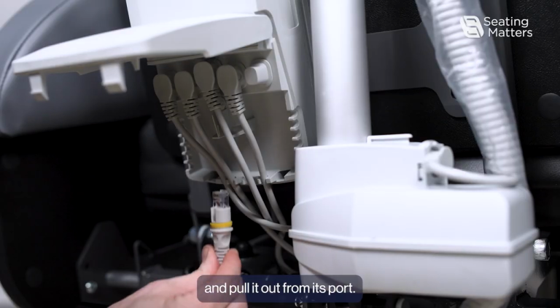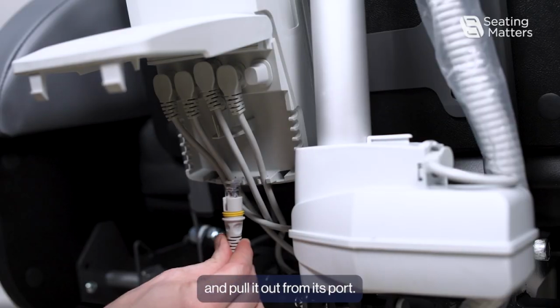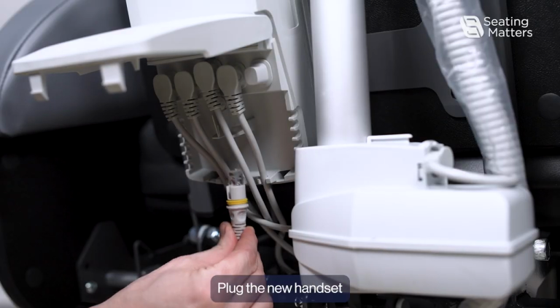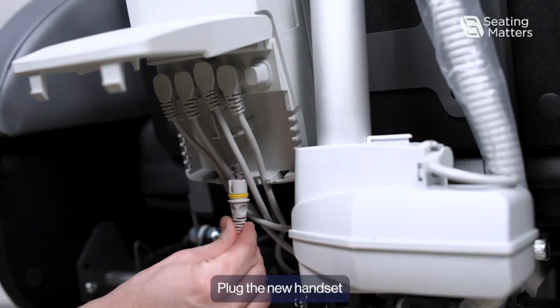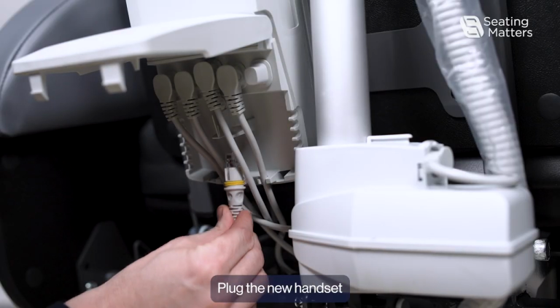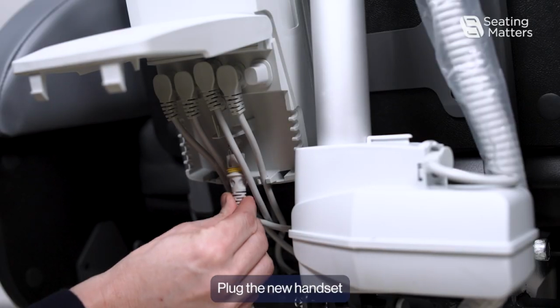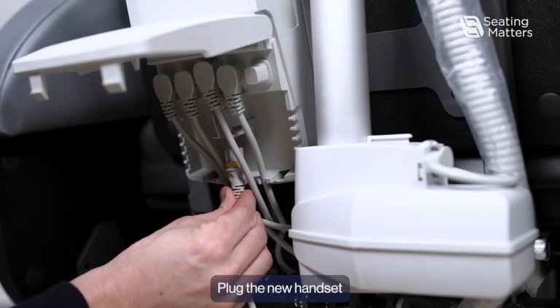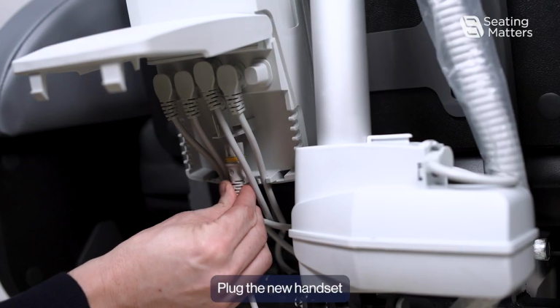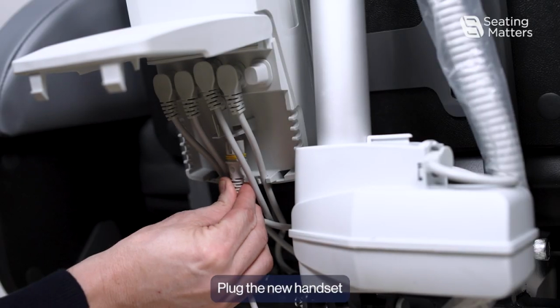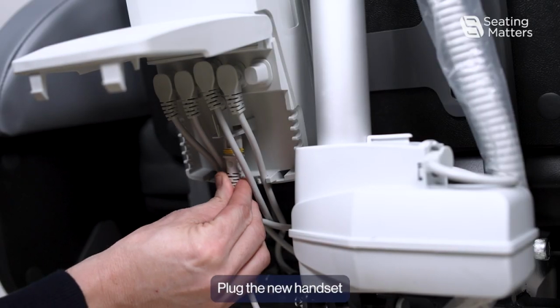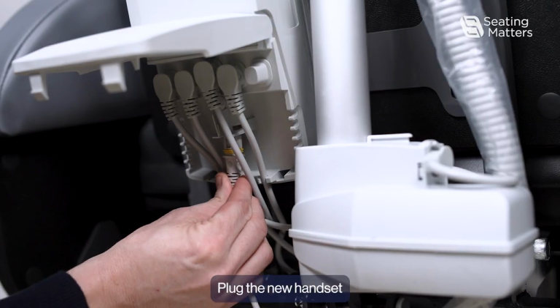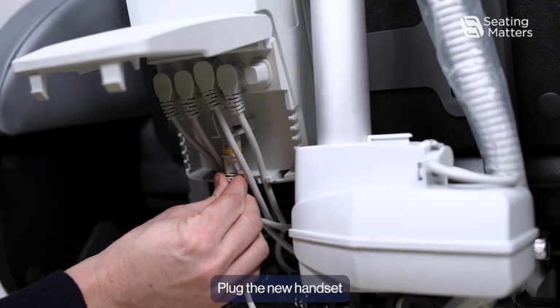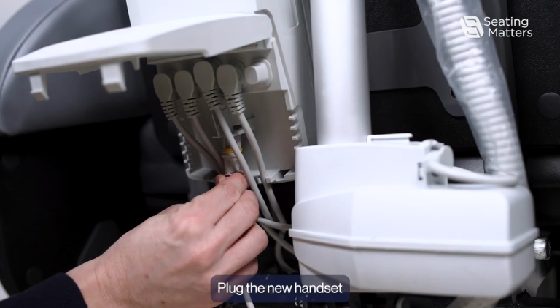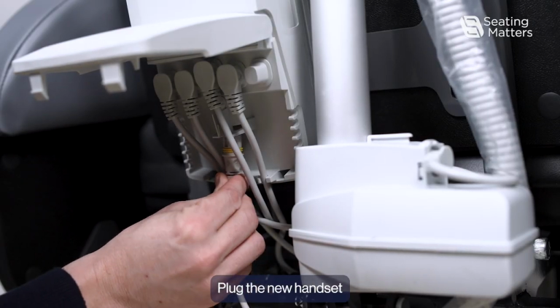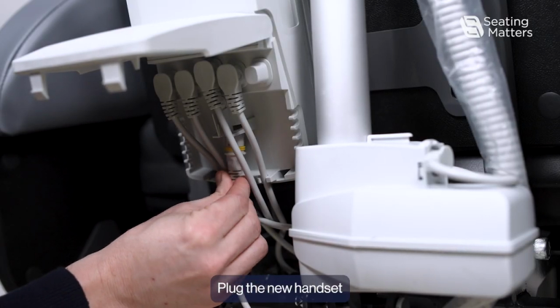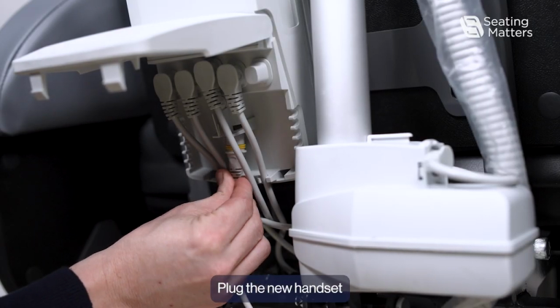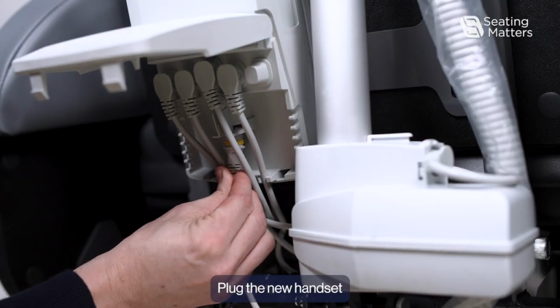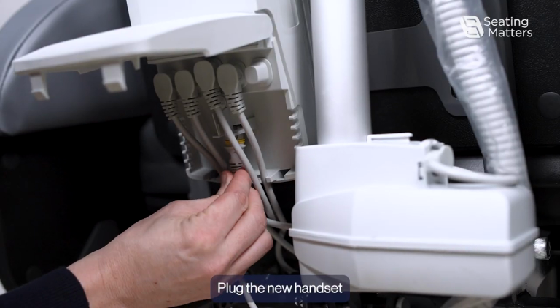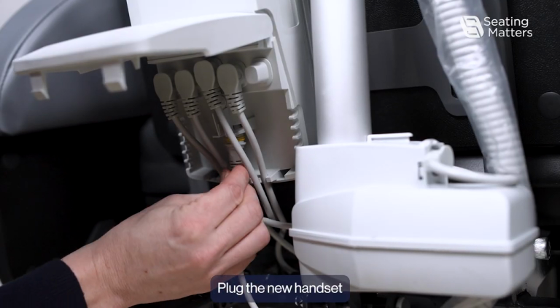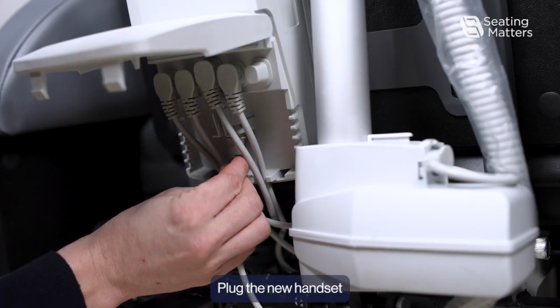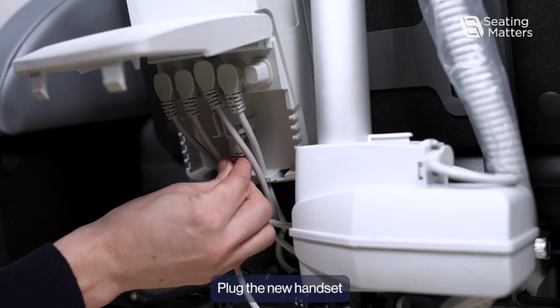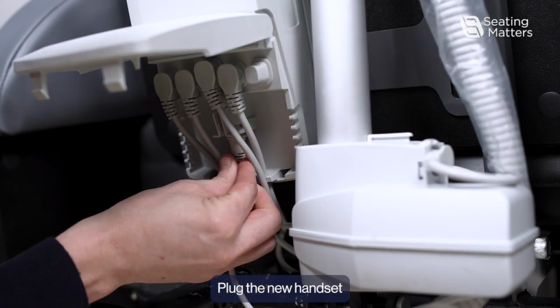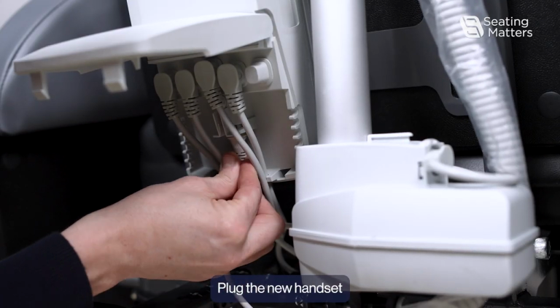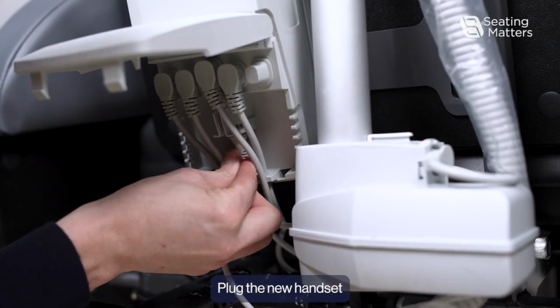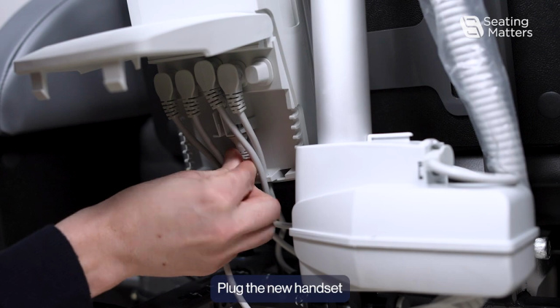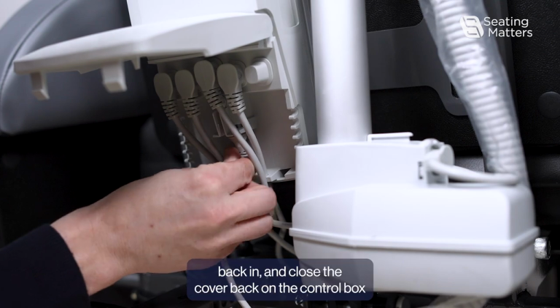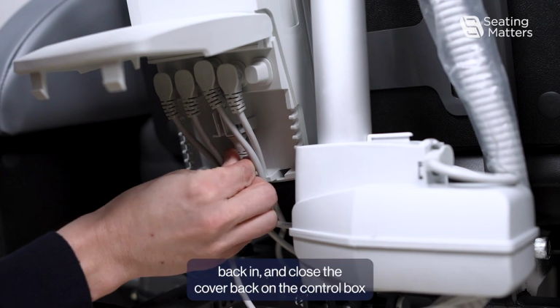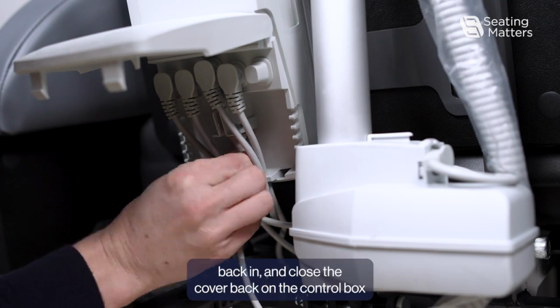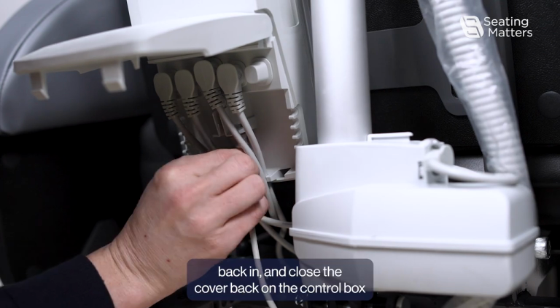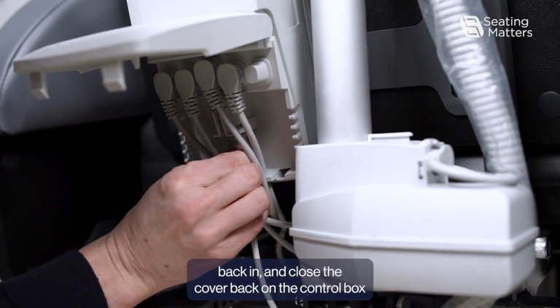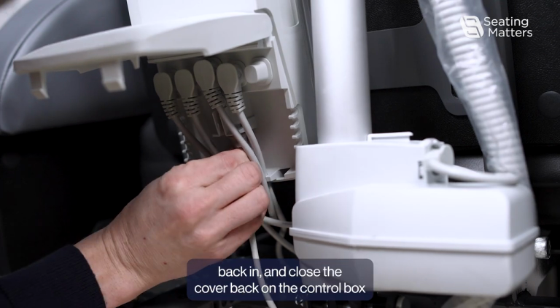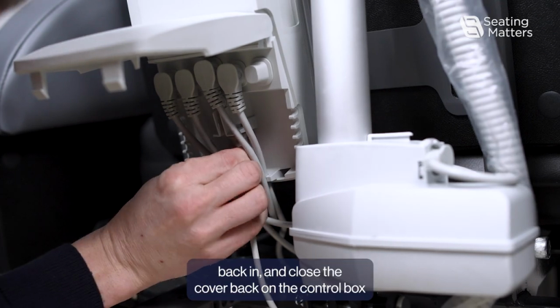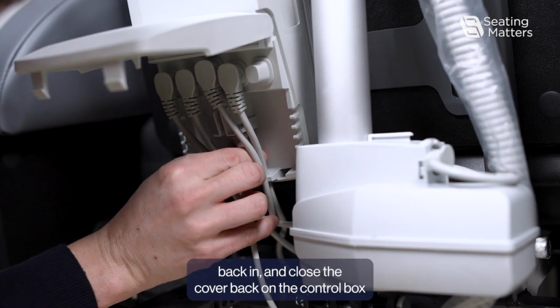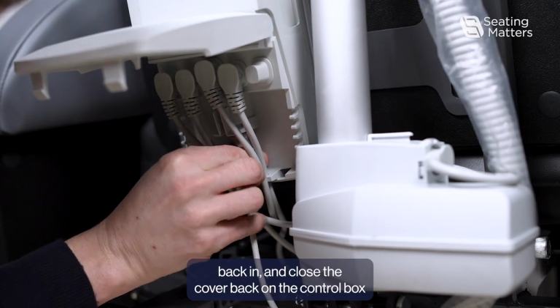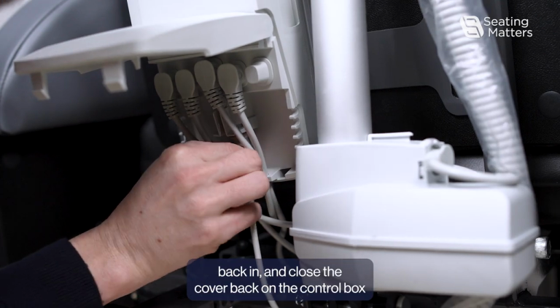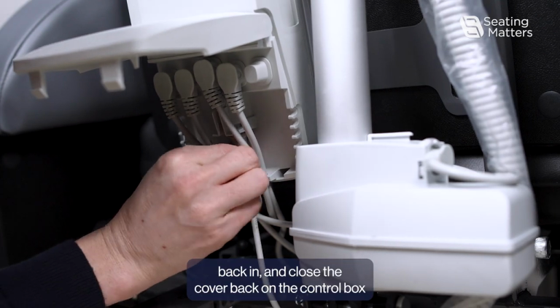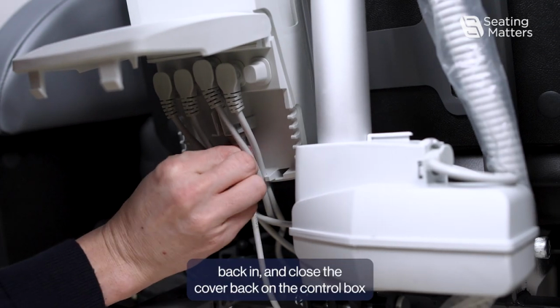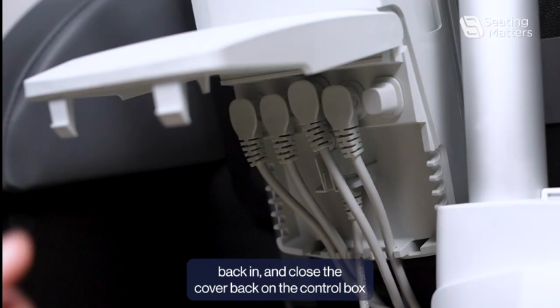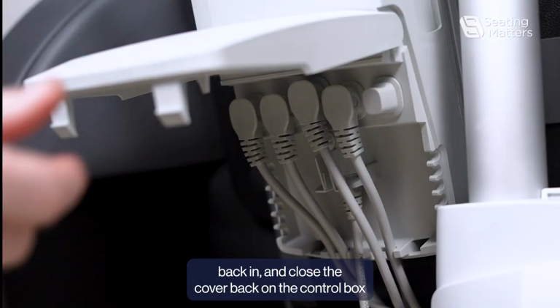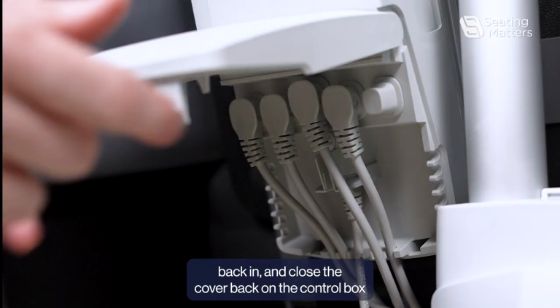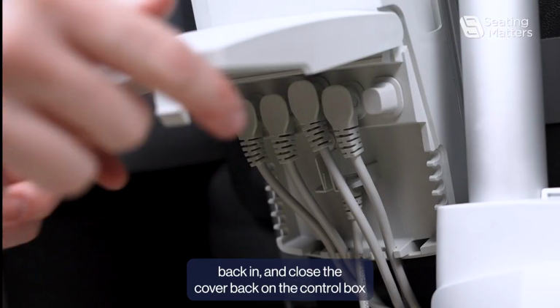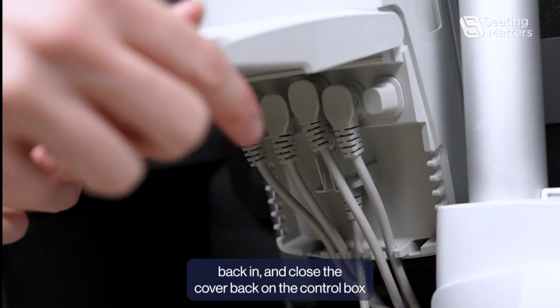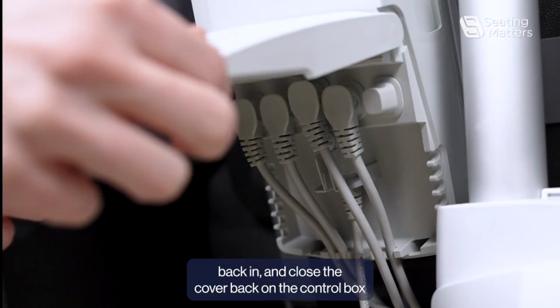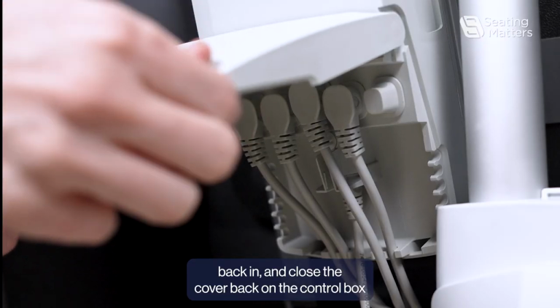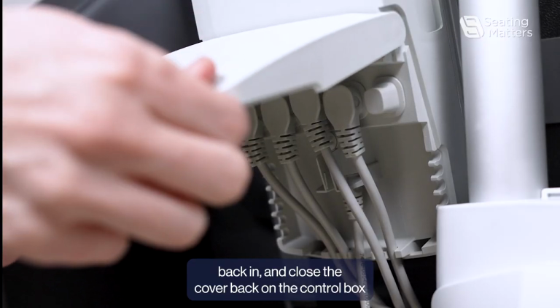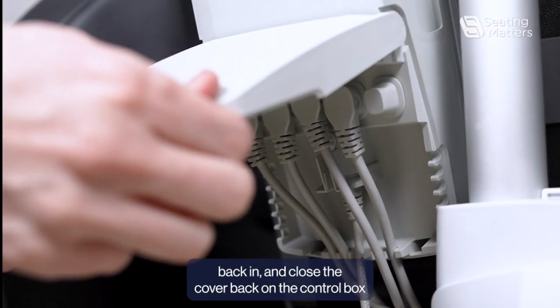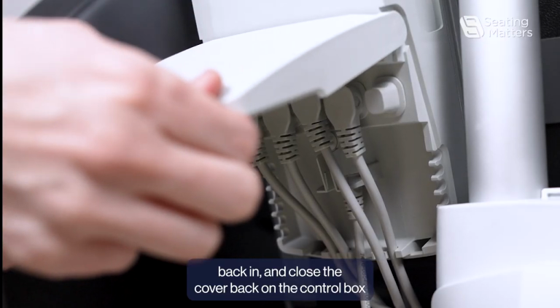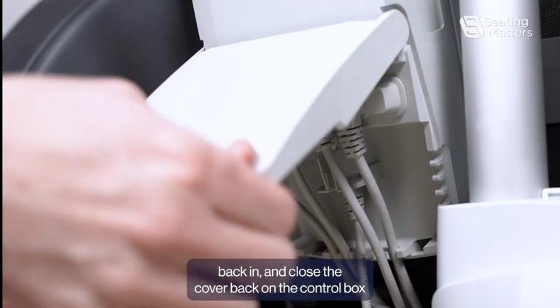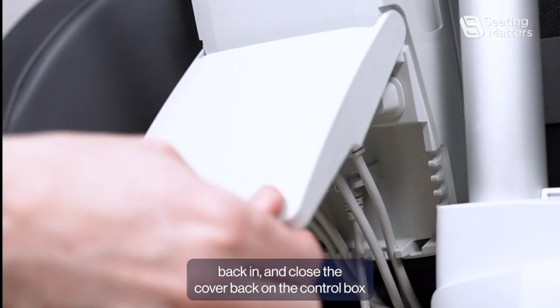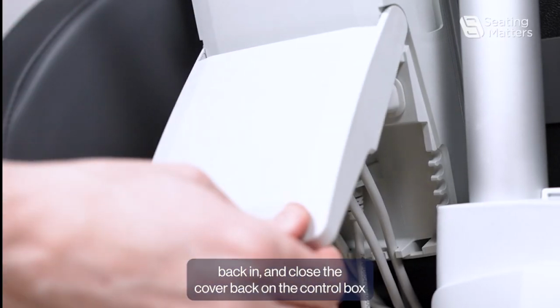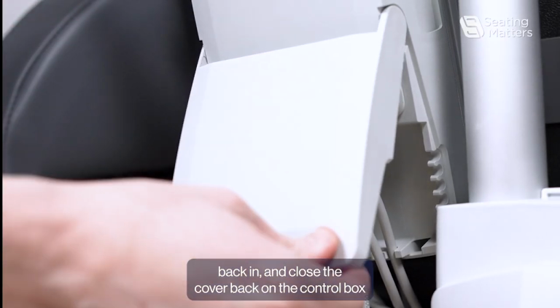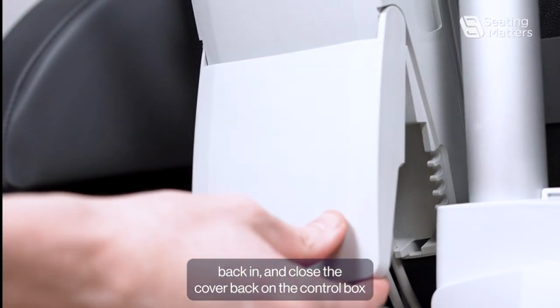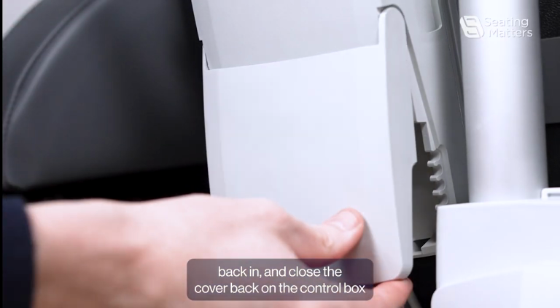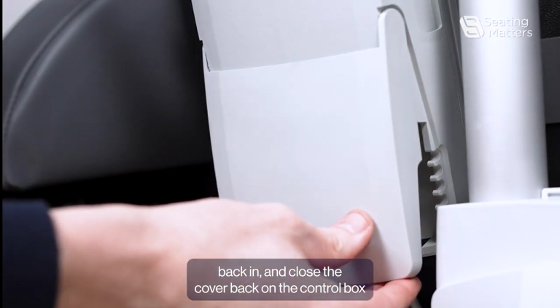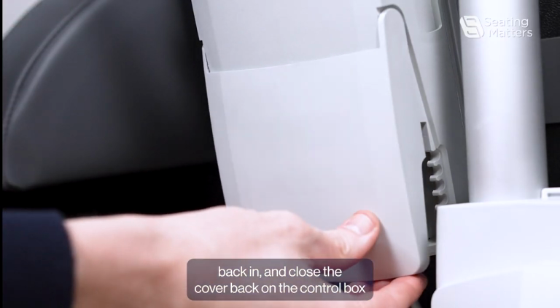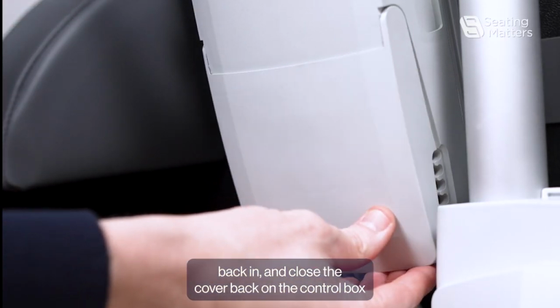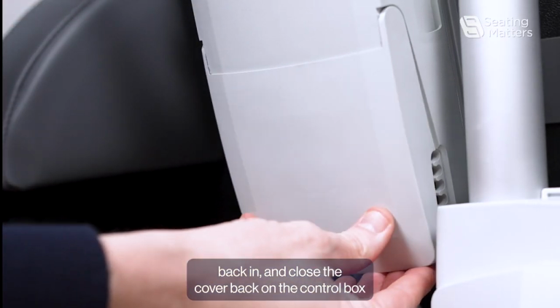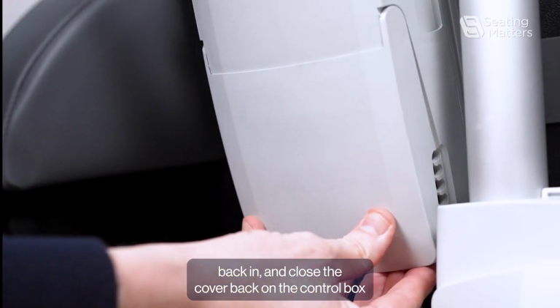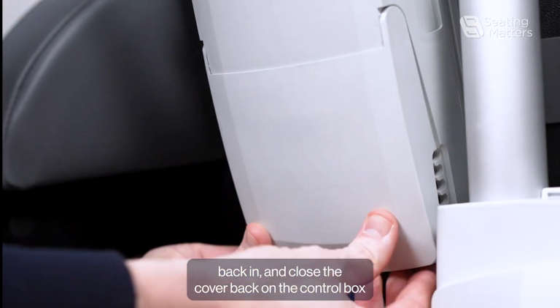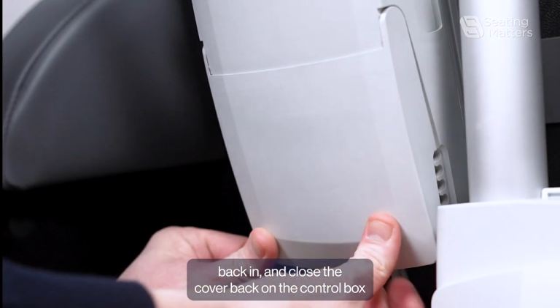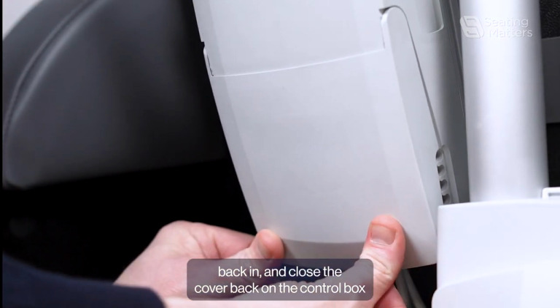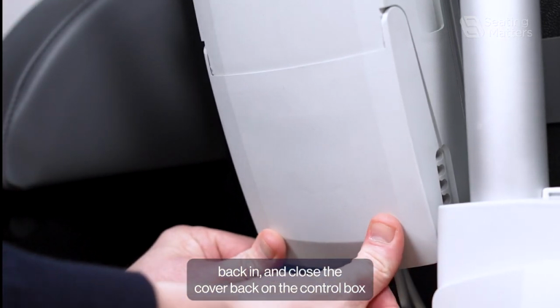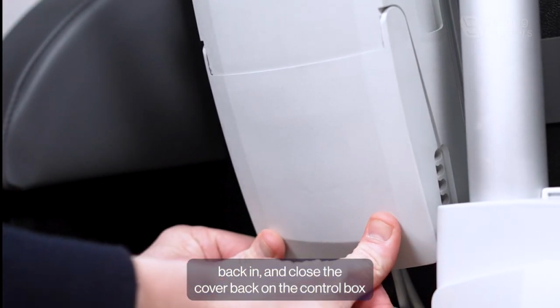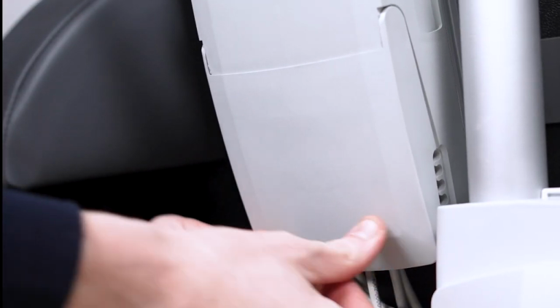Plug the new handset back in and close the cover back on the control box.